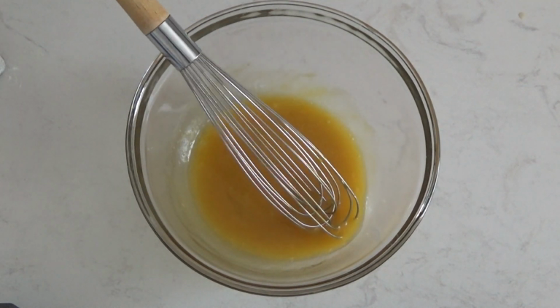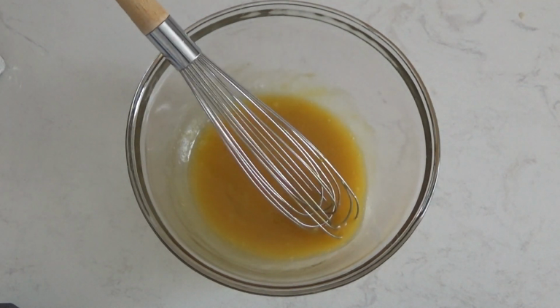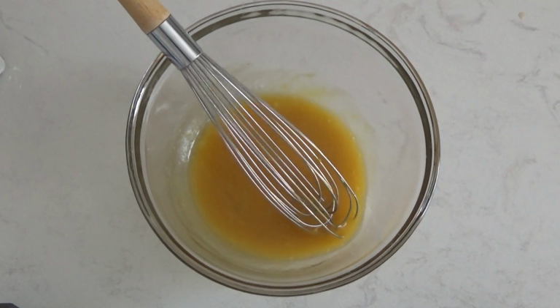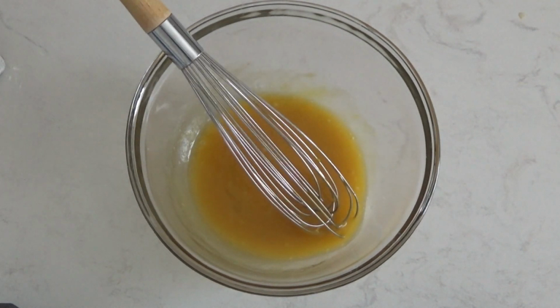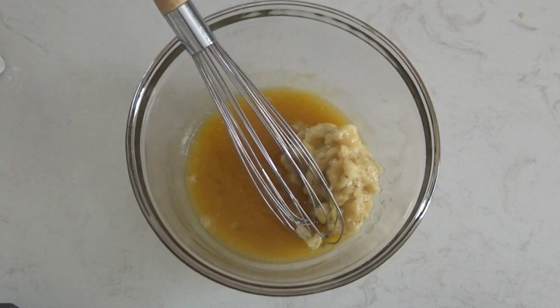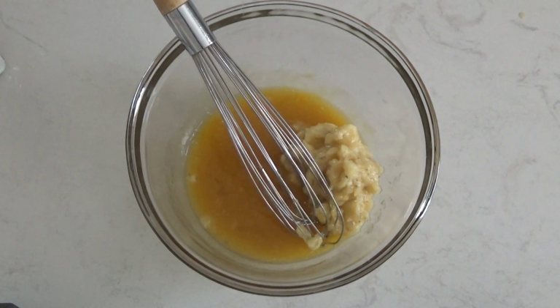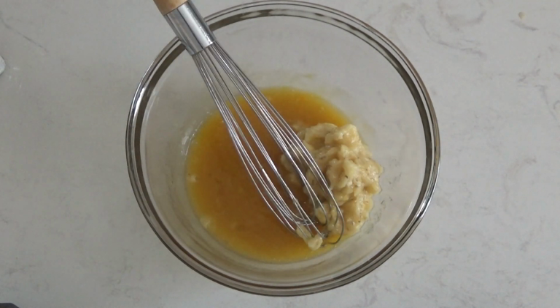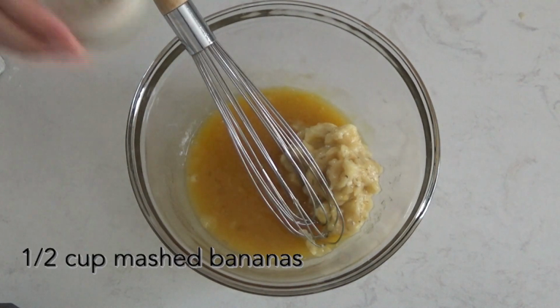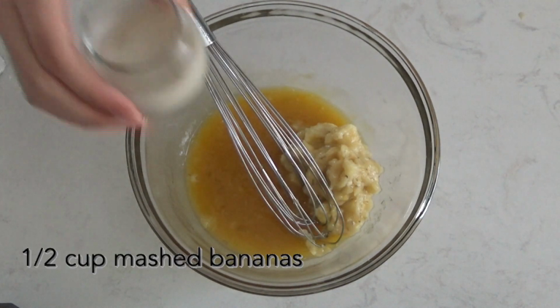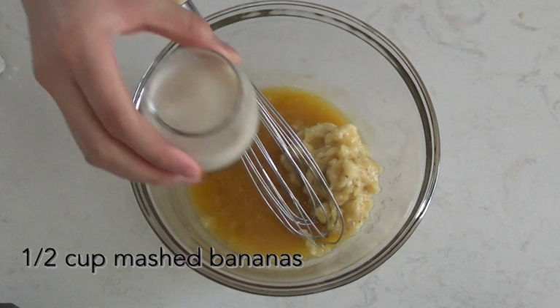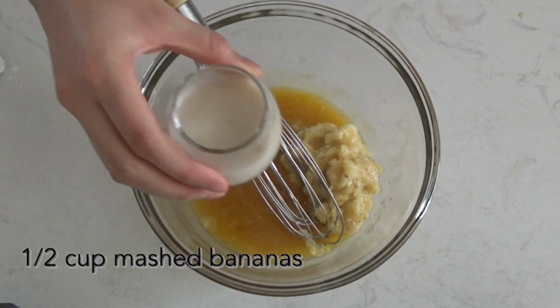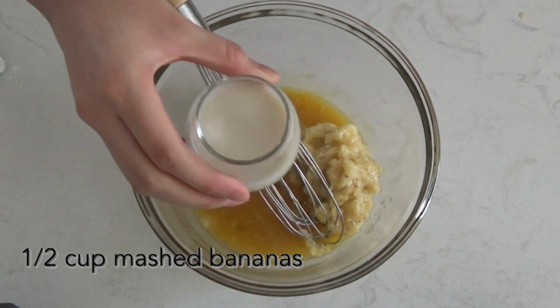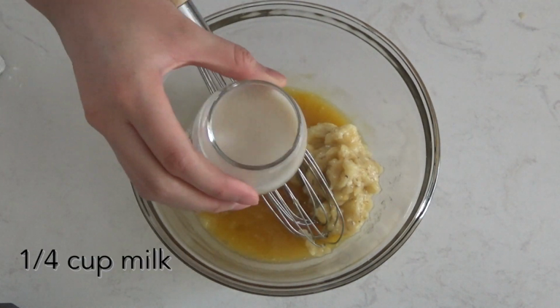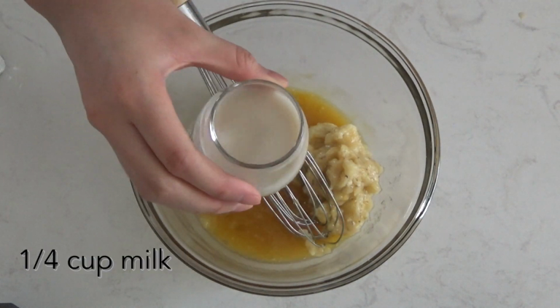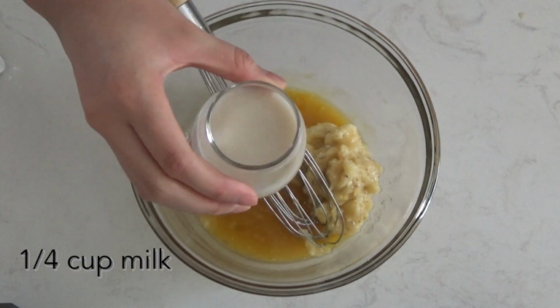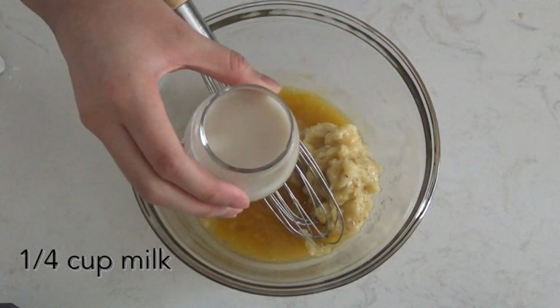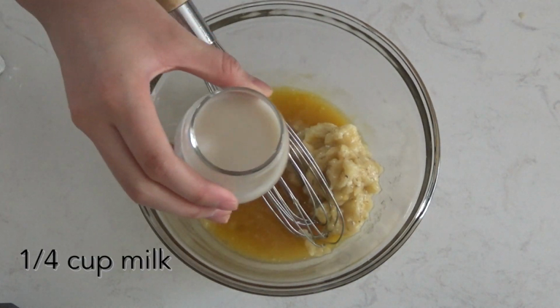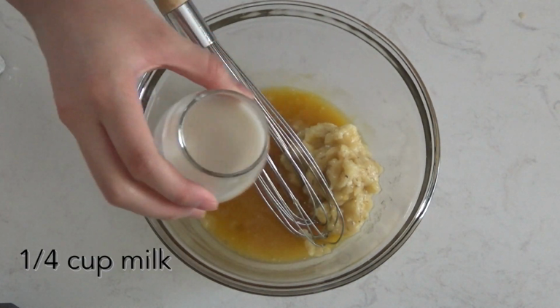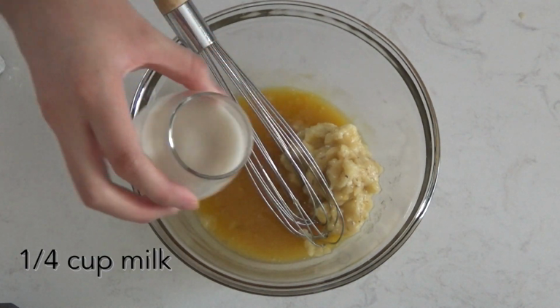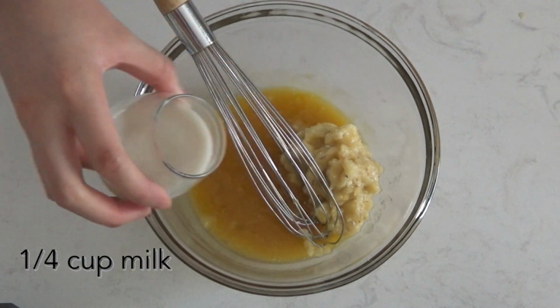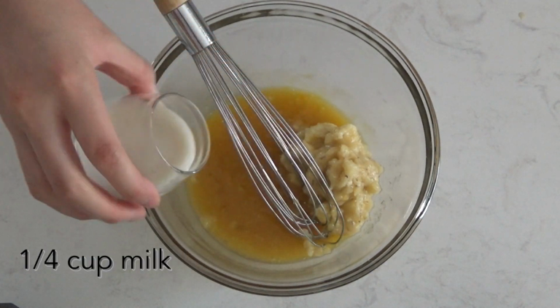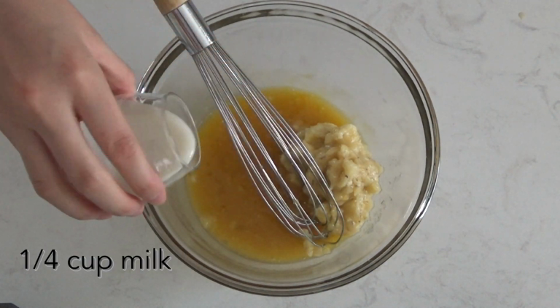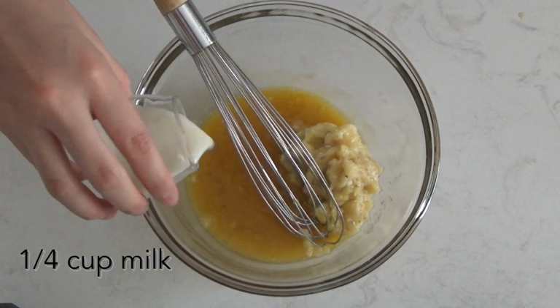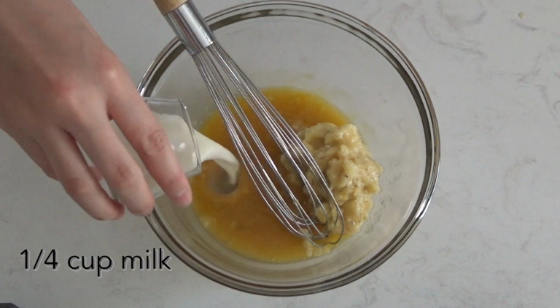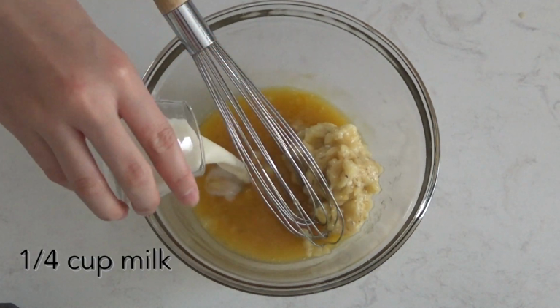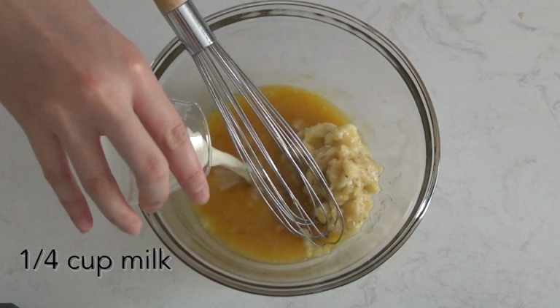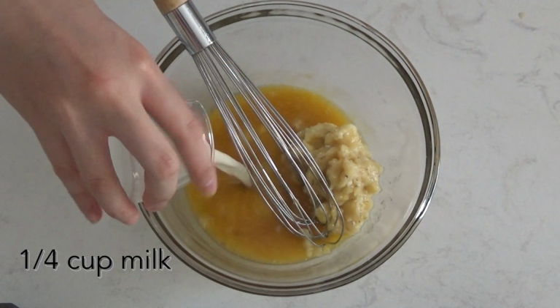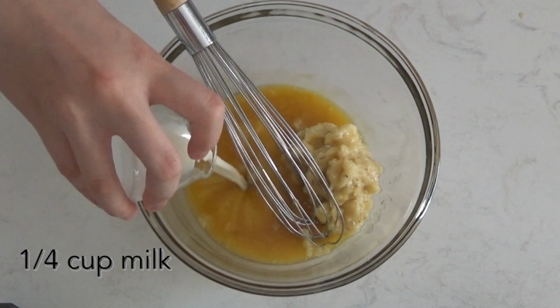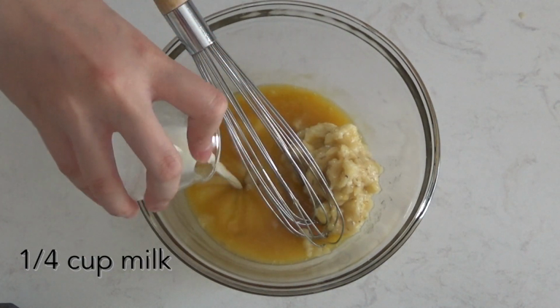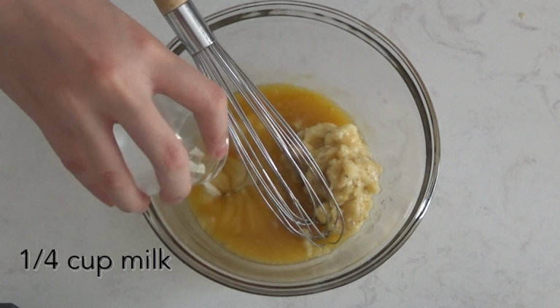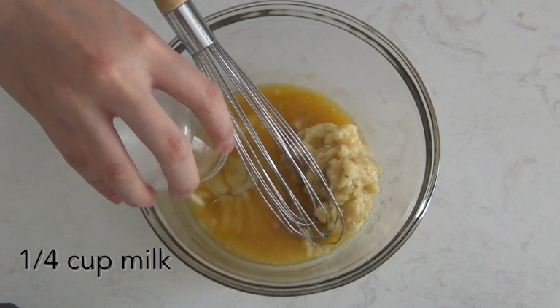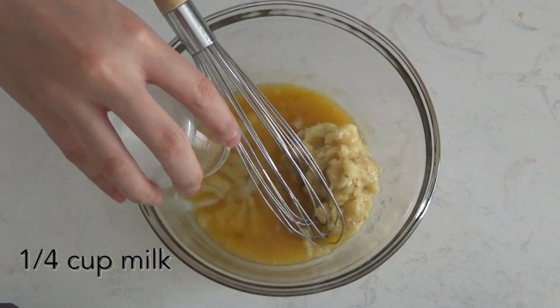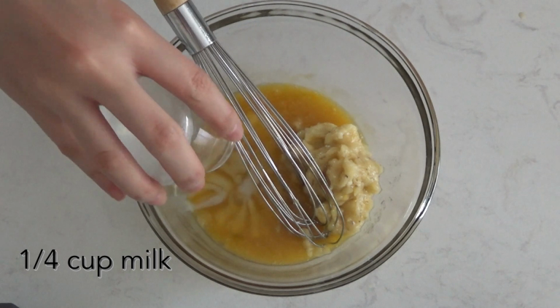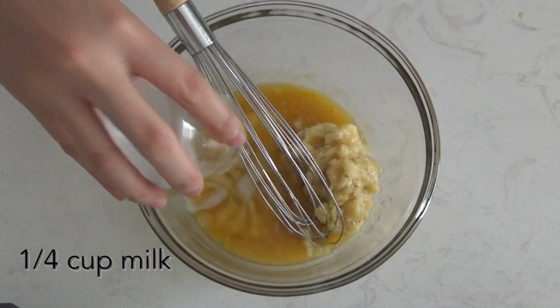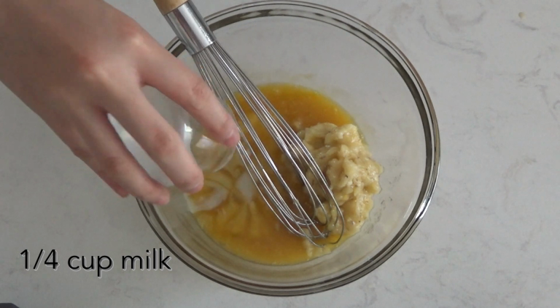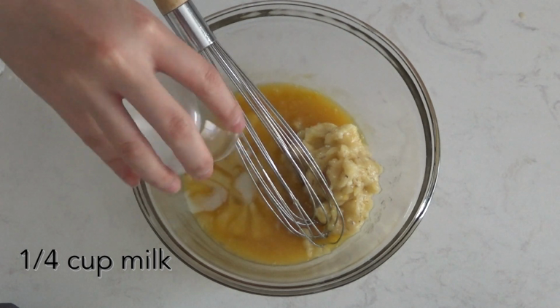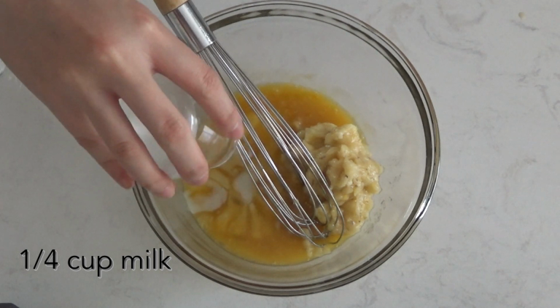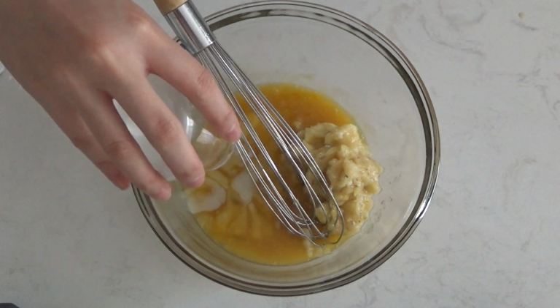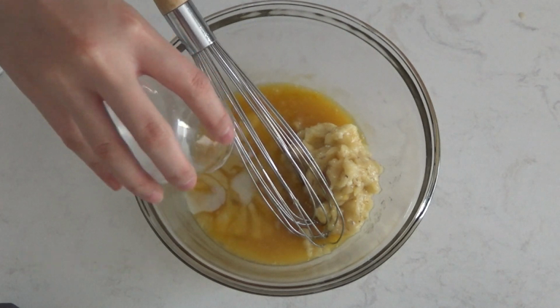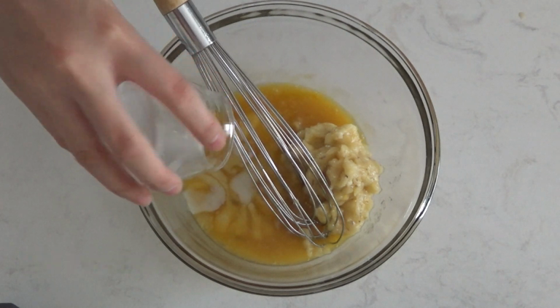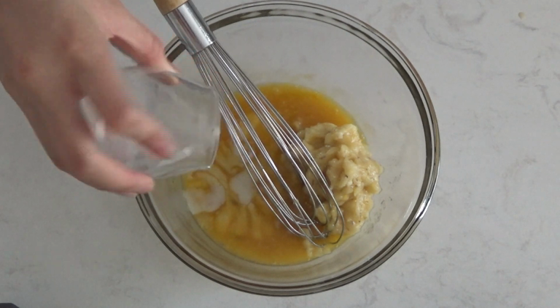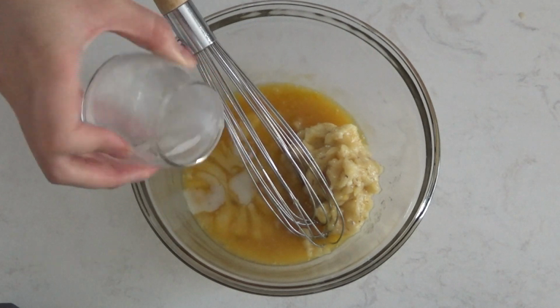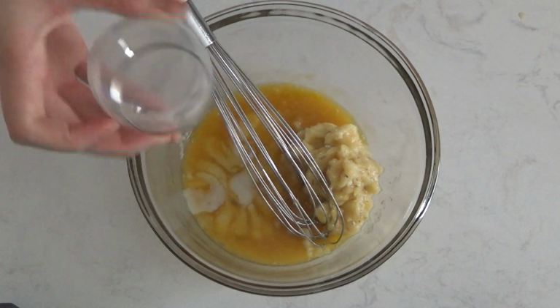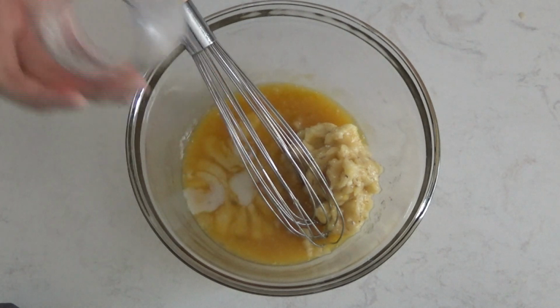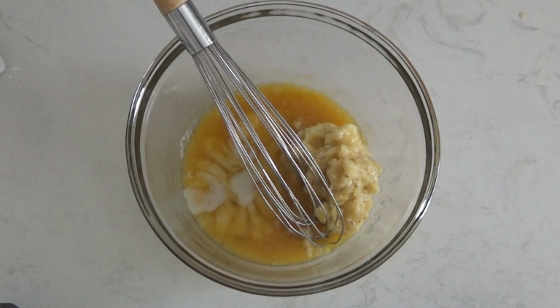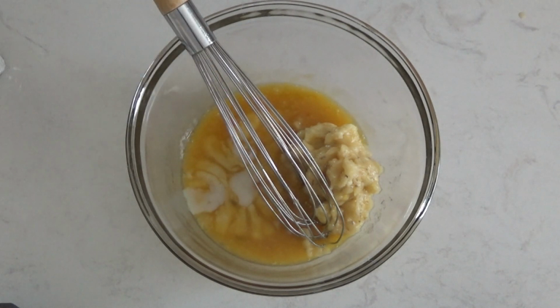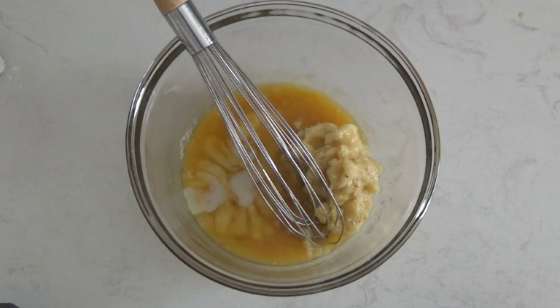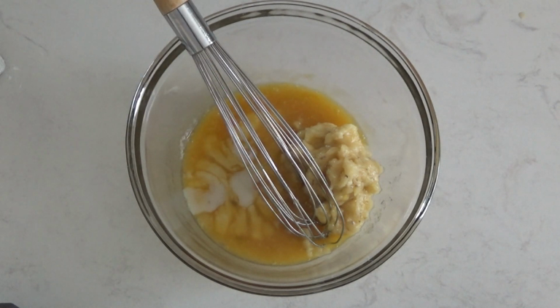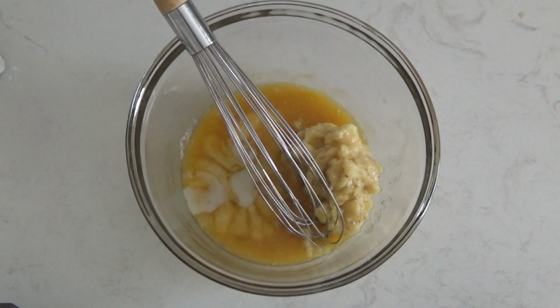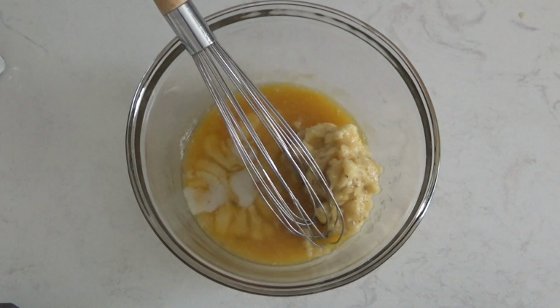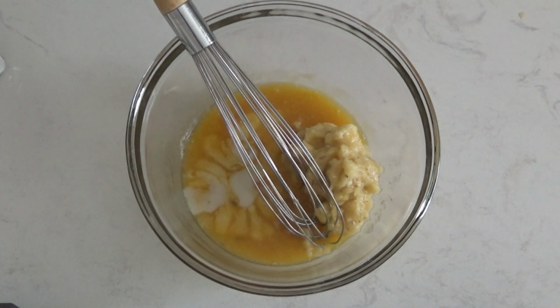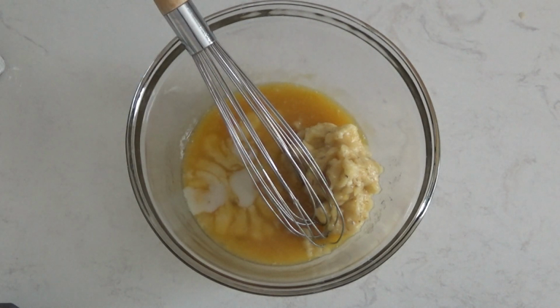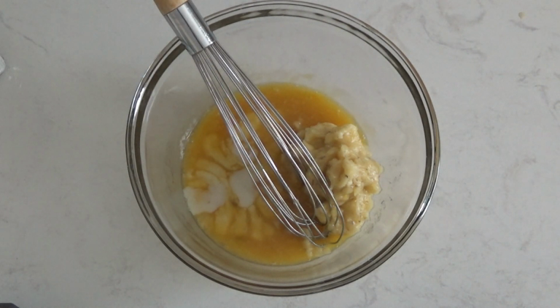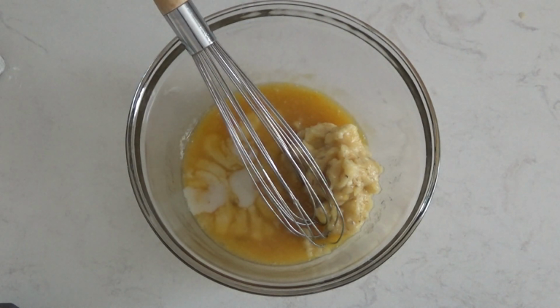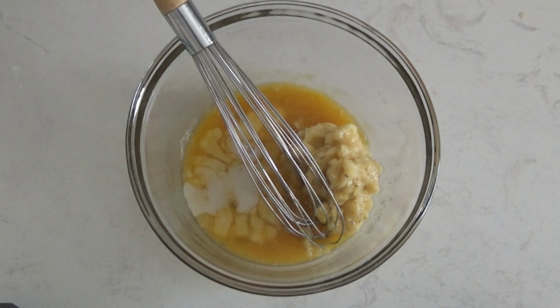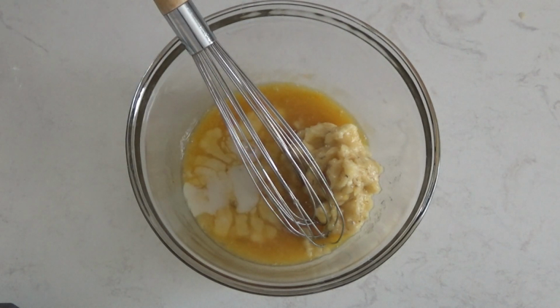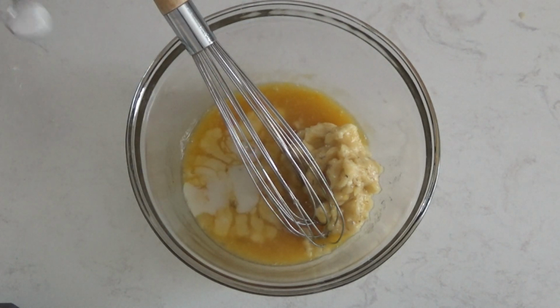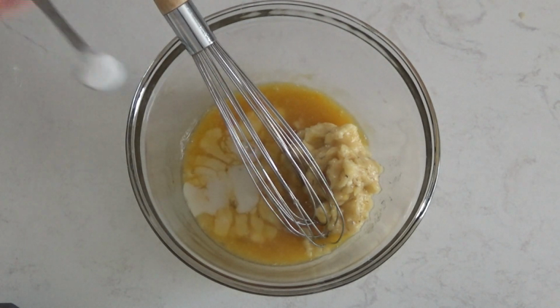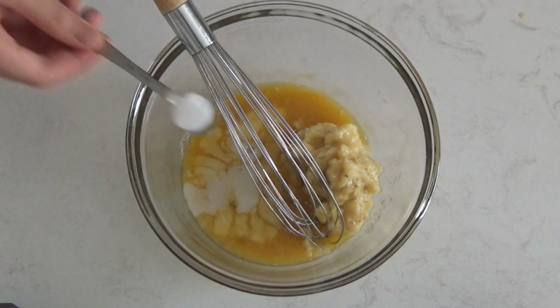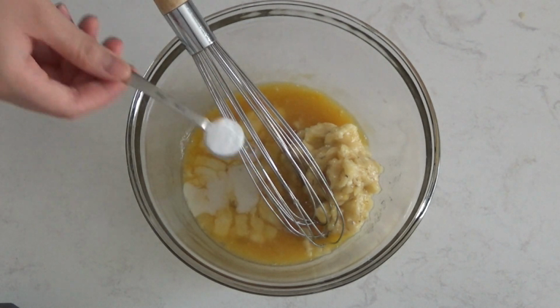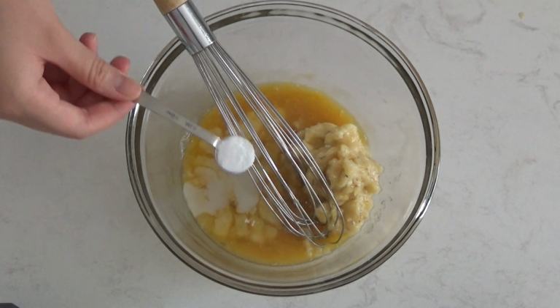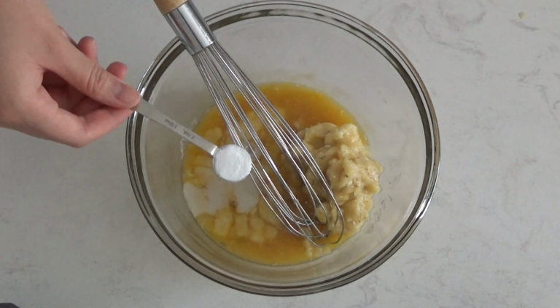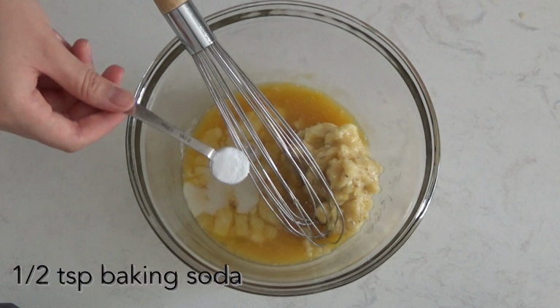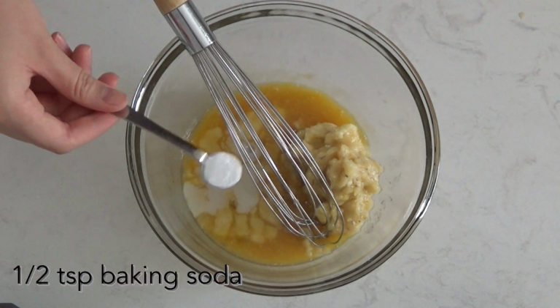Now add in your mashed bananas, oat milk or any milk that you prefer — you can even use water. Then add in baking soda, vanilla, salt, and cinnamon.